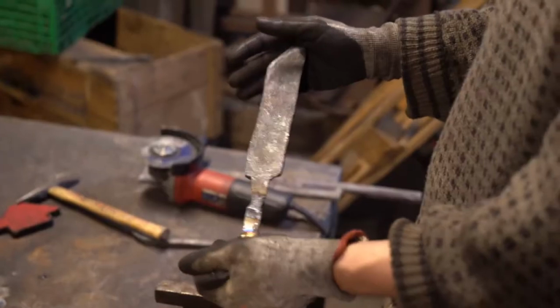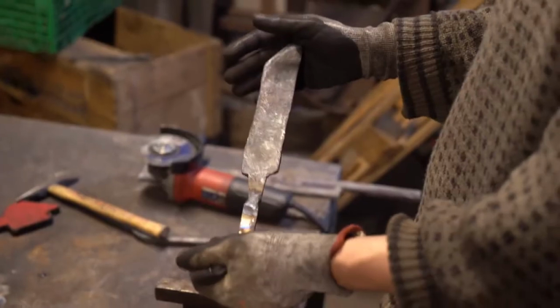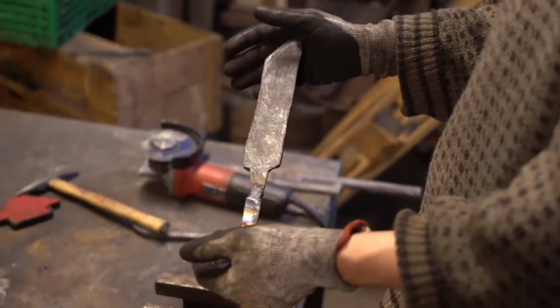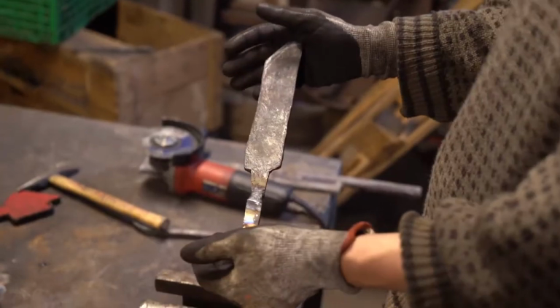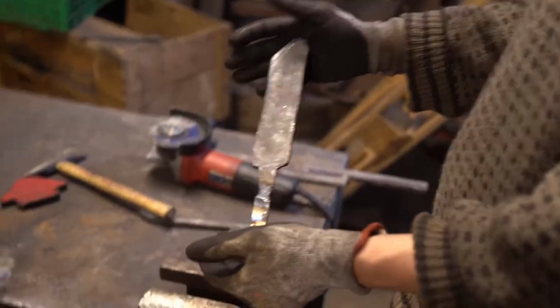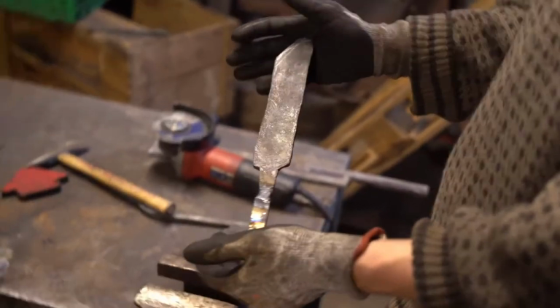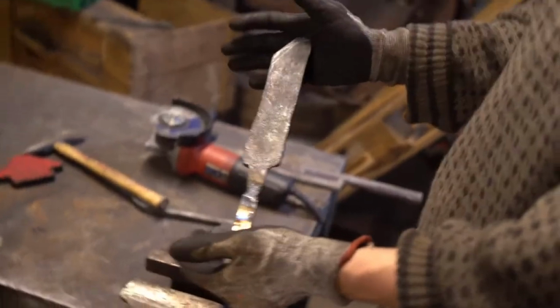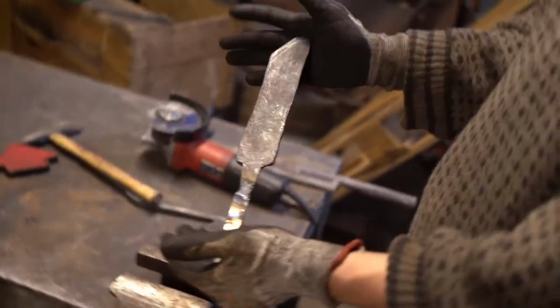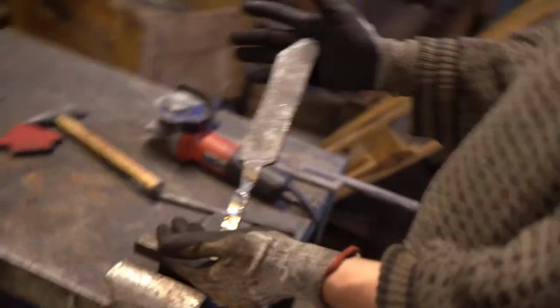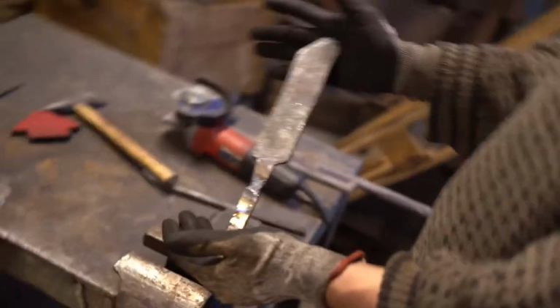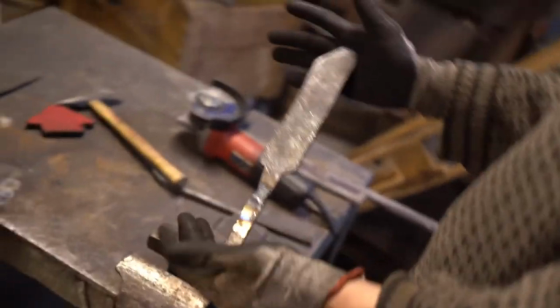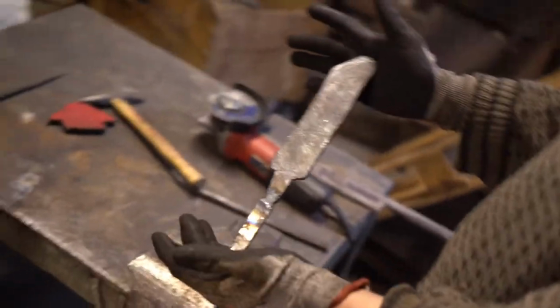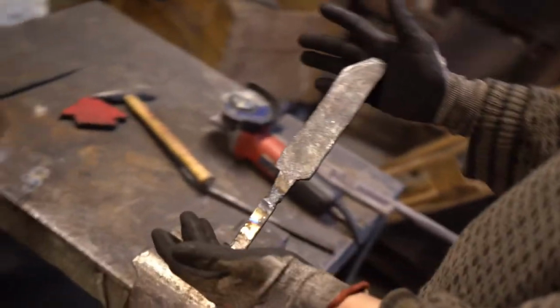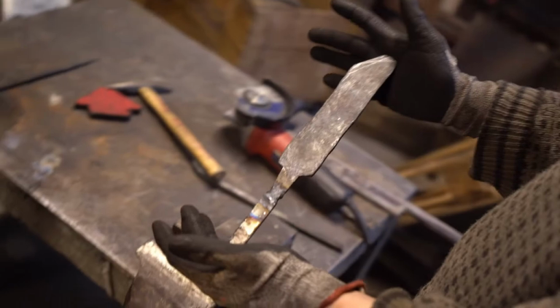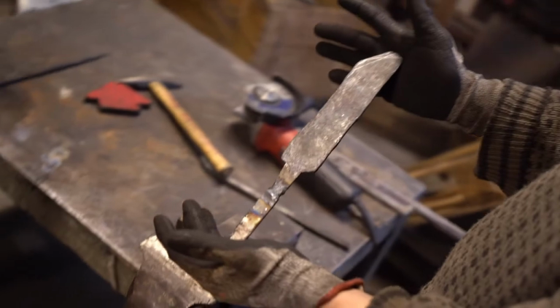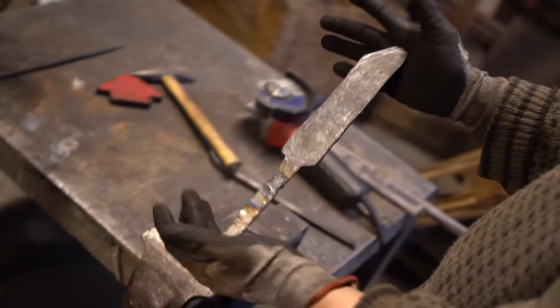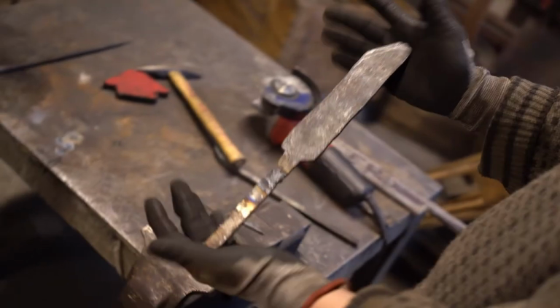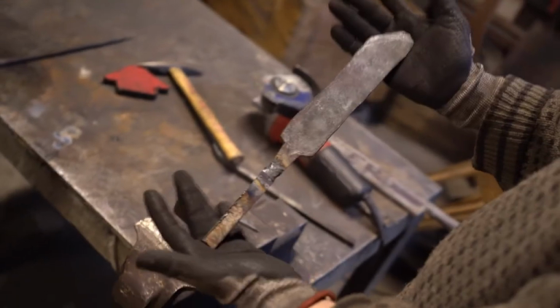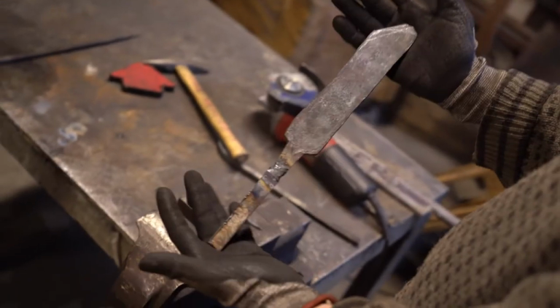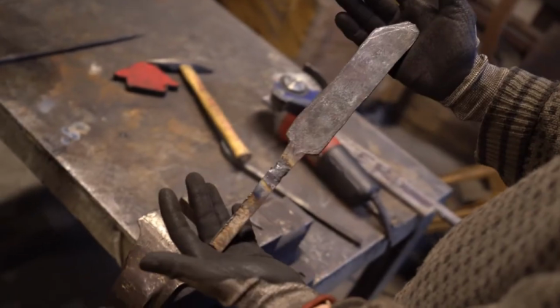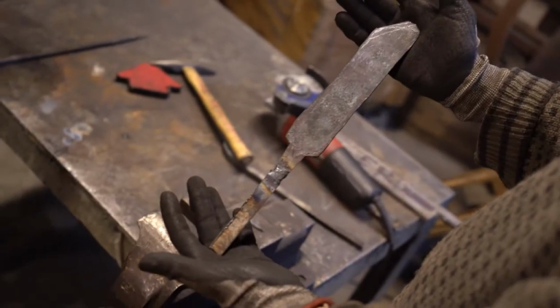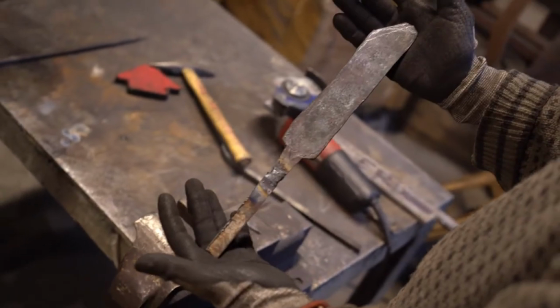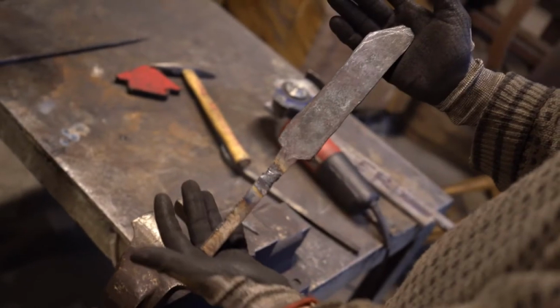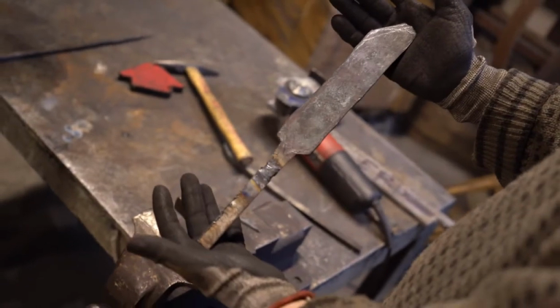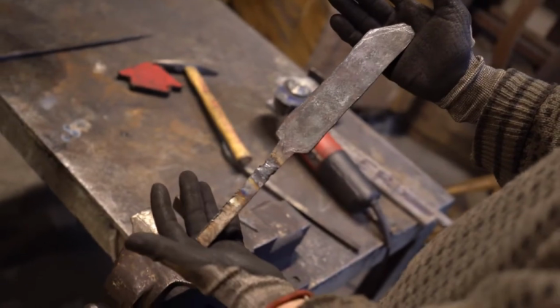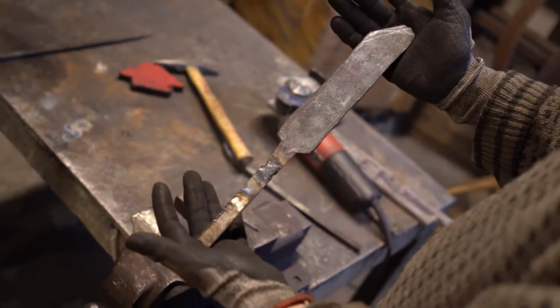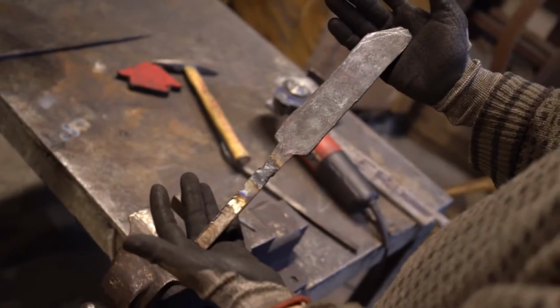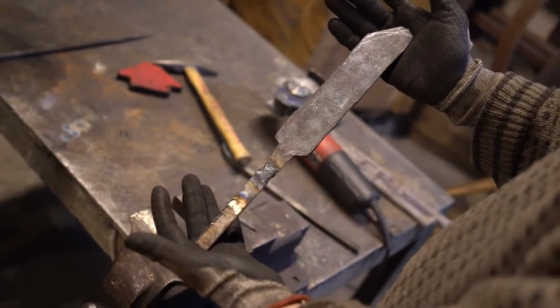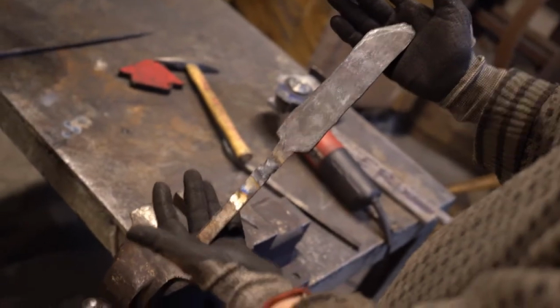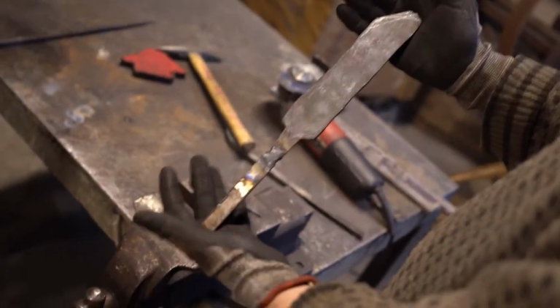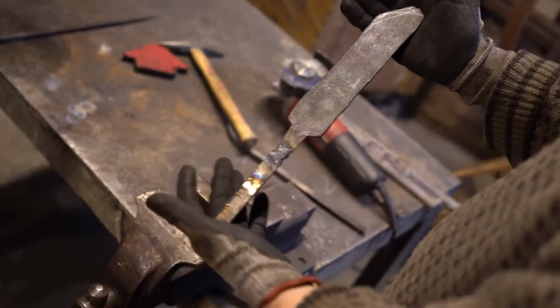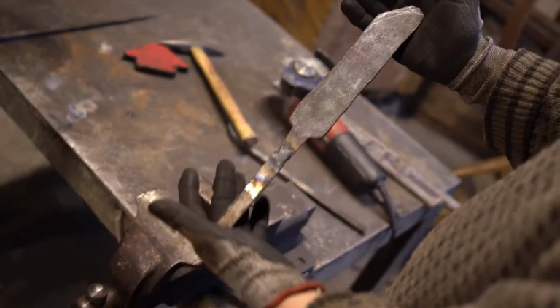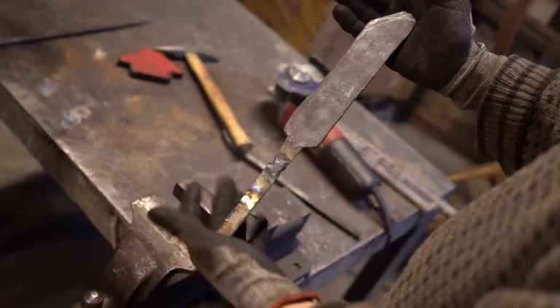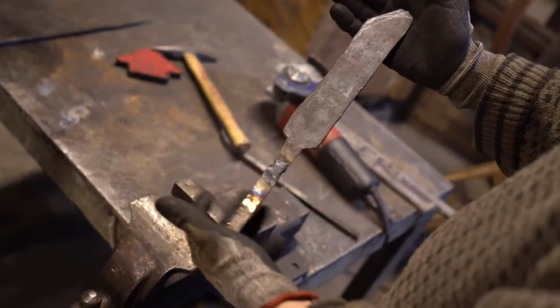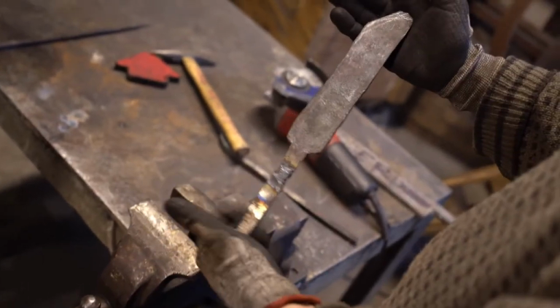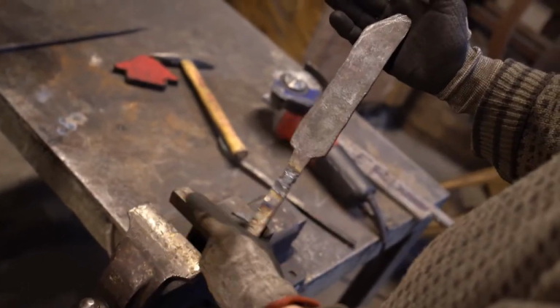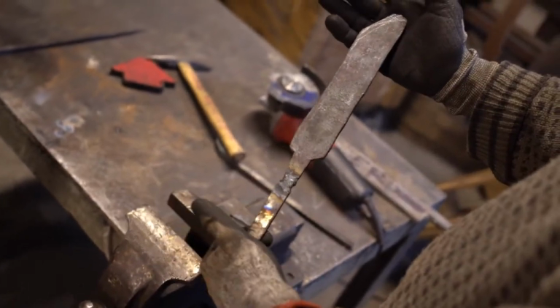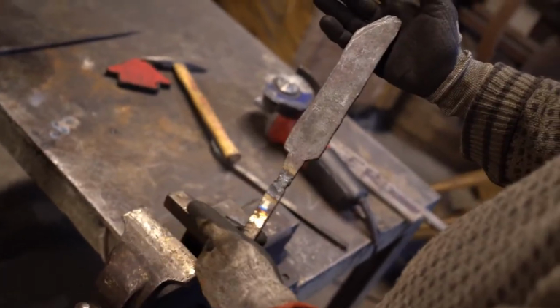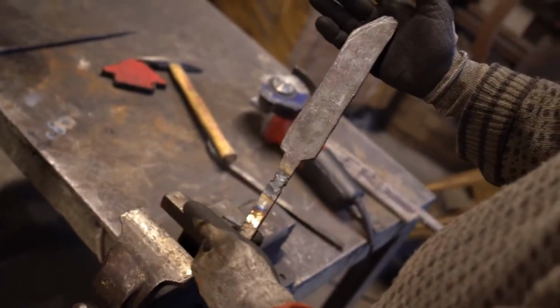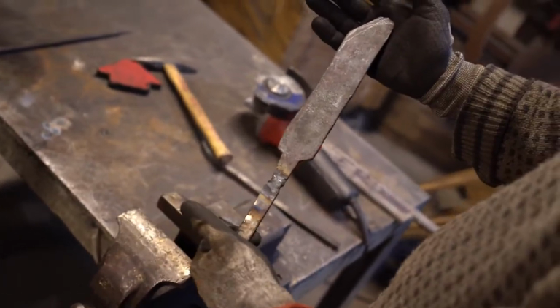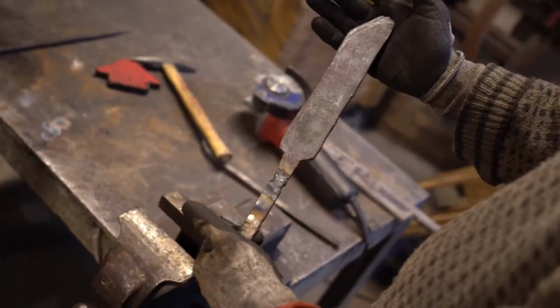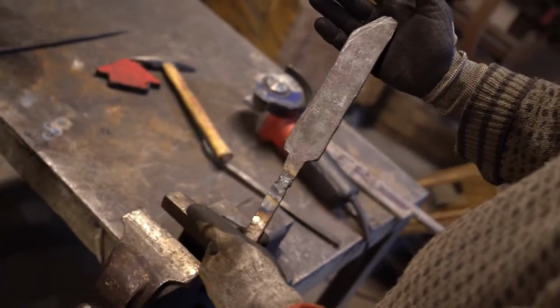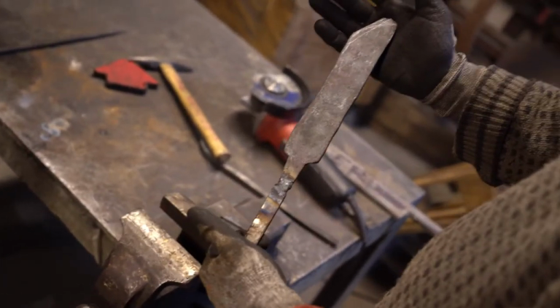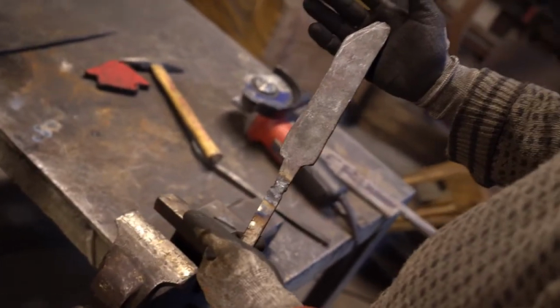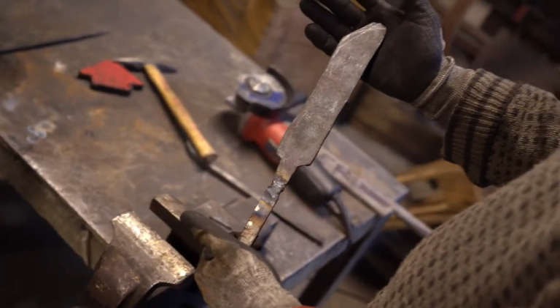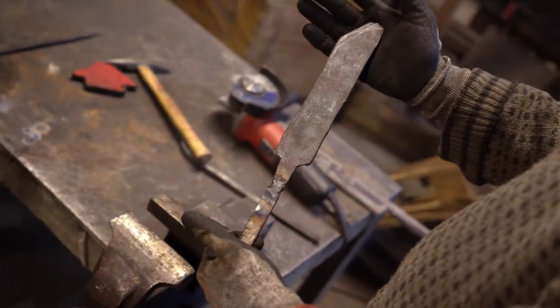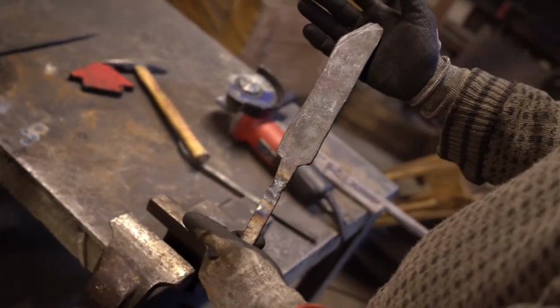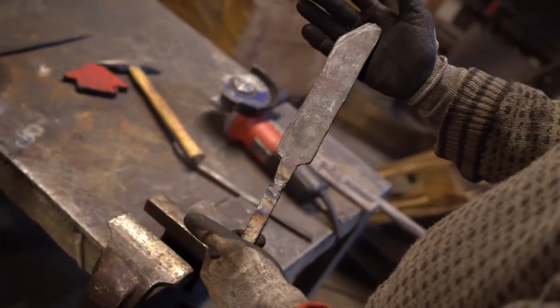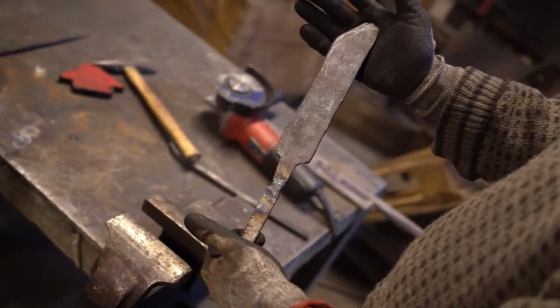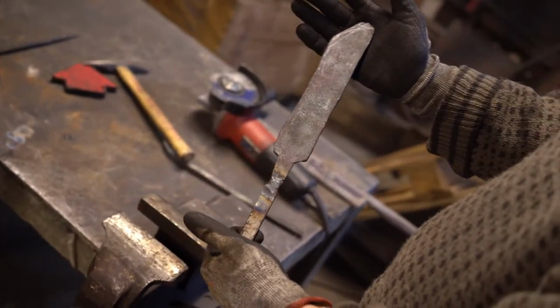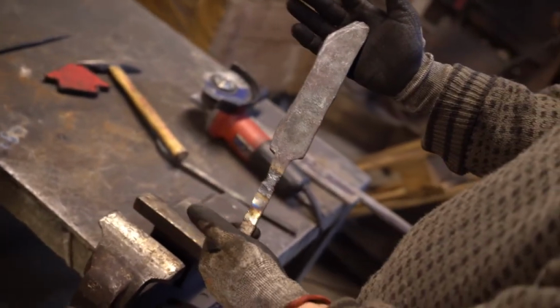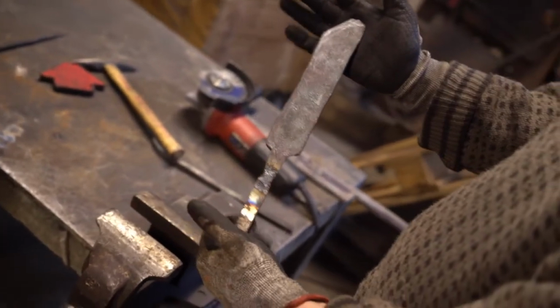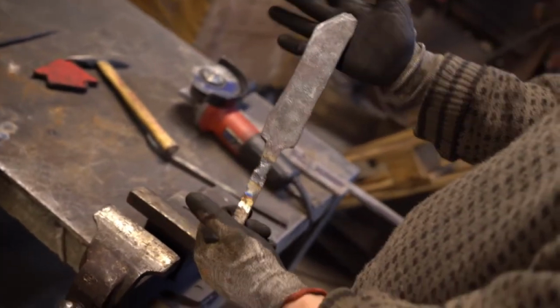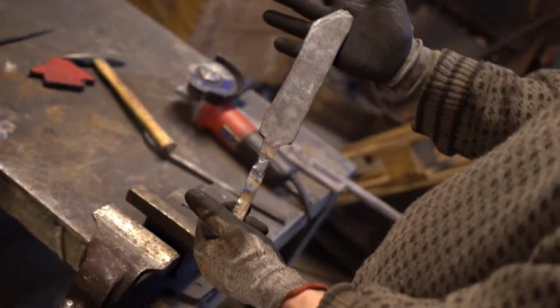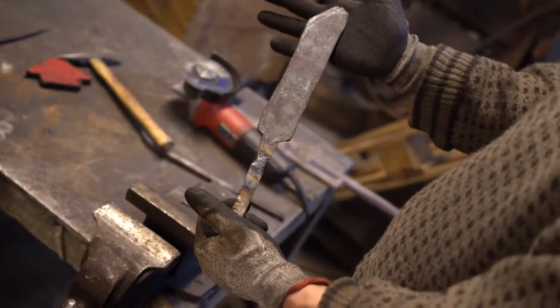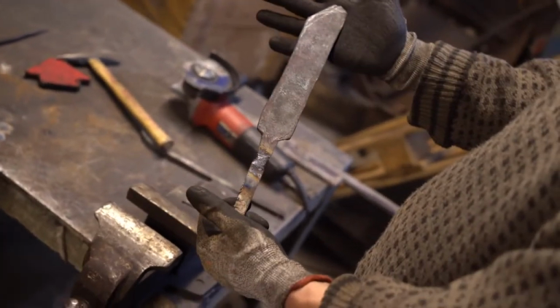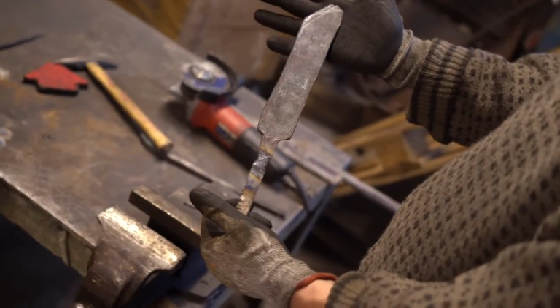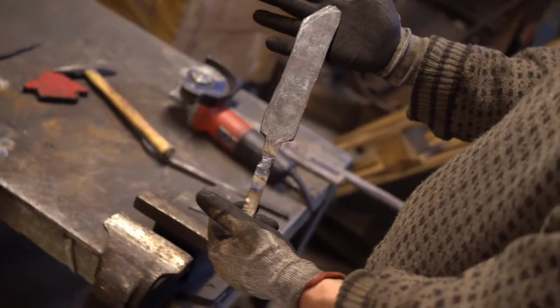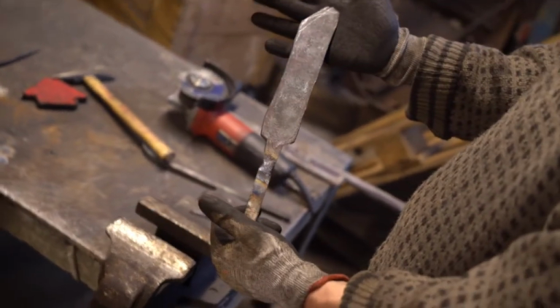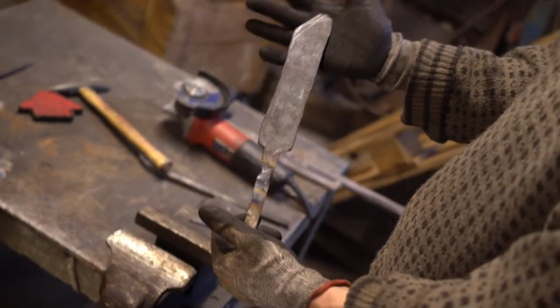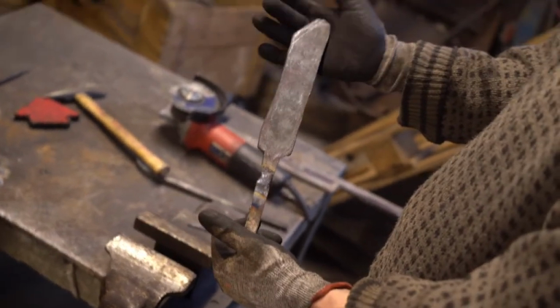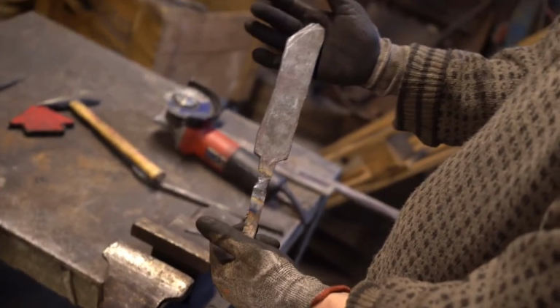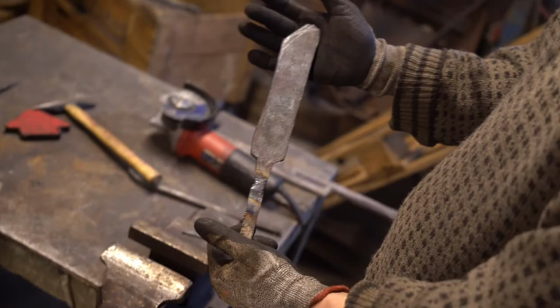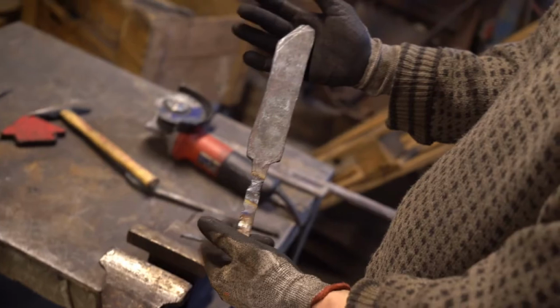Once fully formed, we welded the tang to keep it strong and went on to grind the blade down to clean it before the tempering.